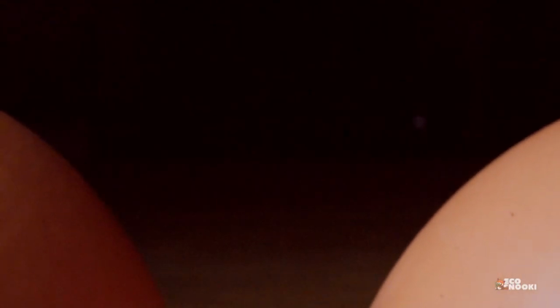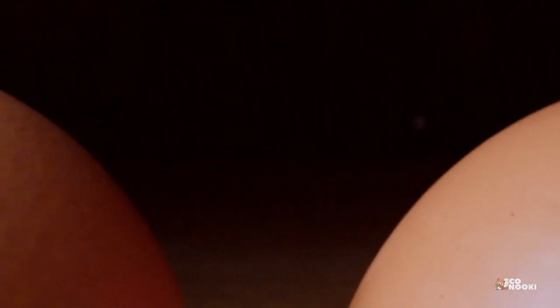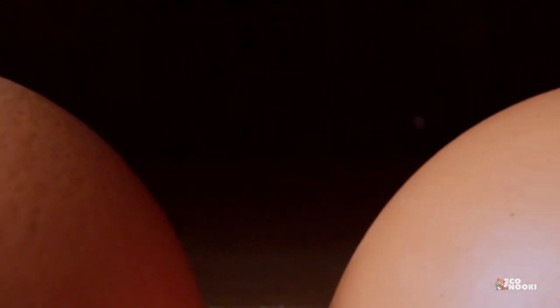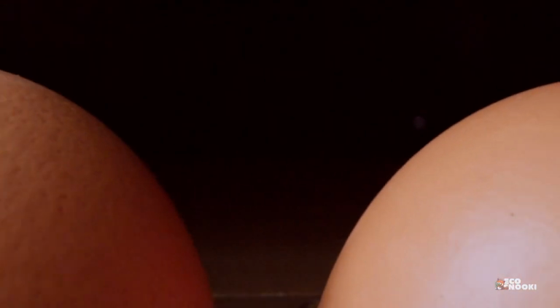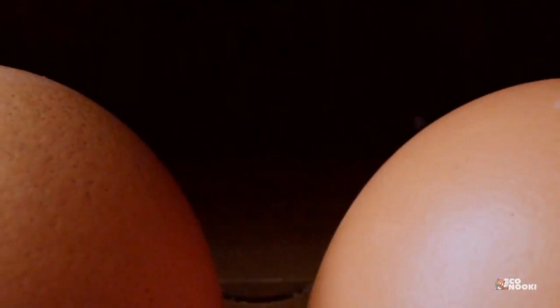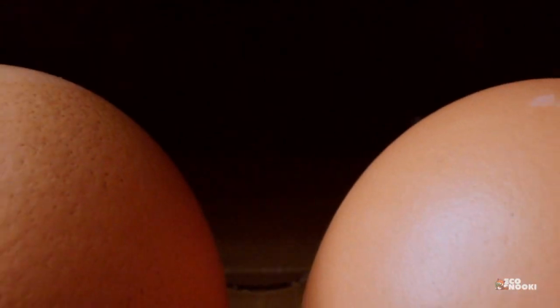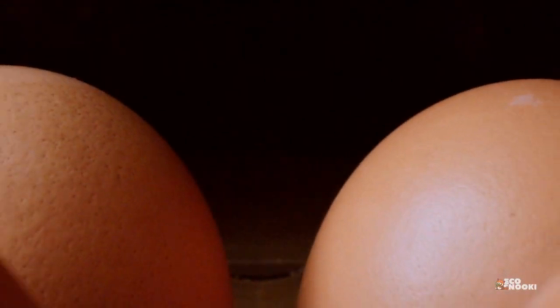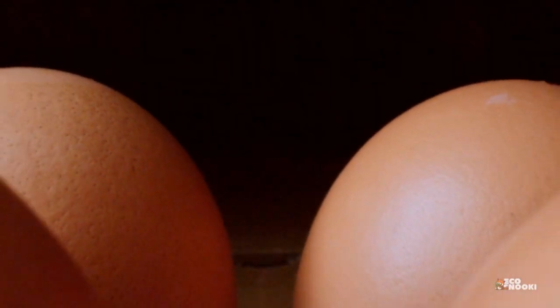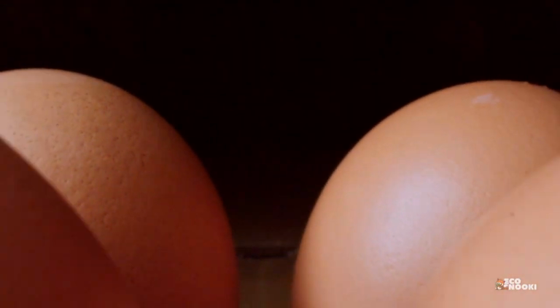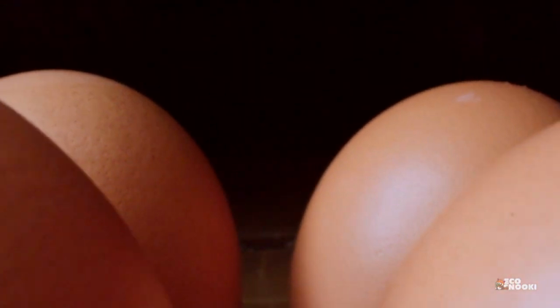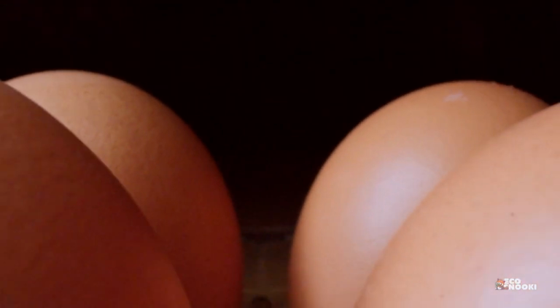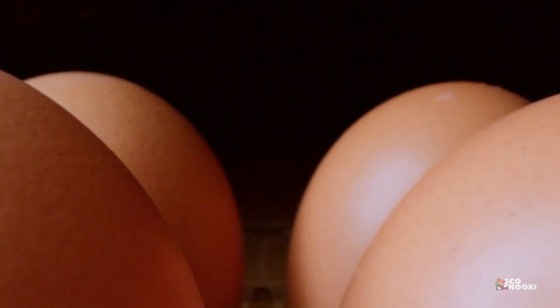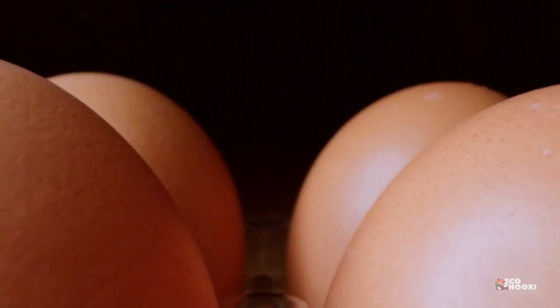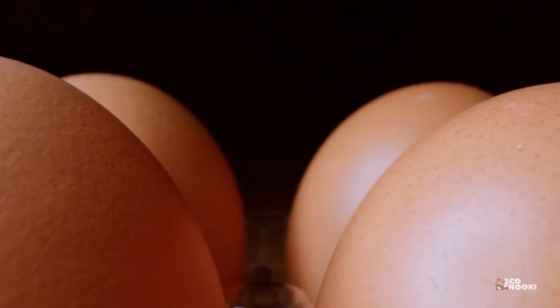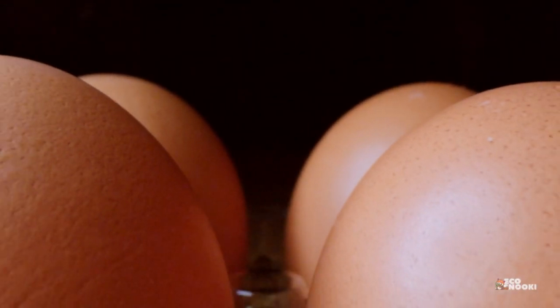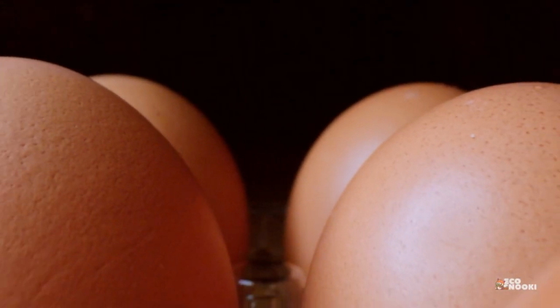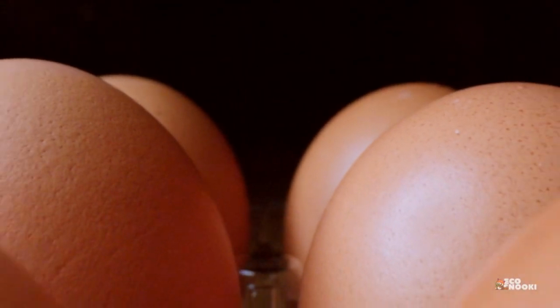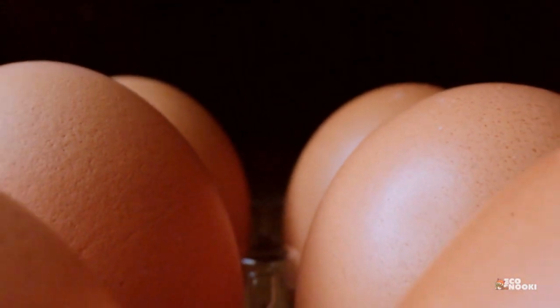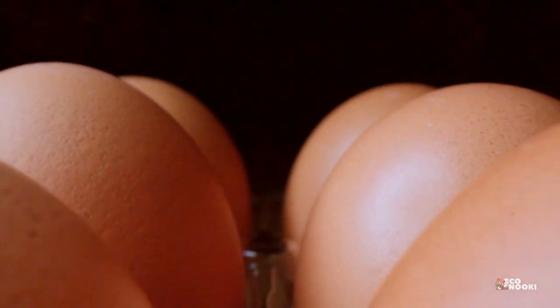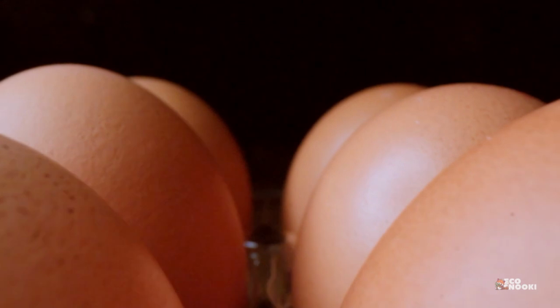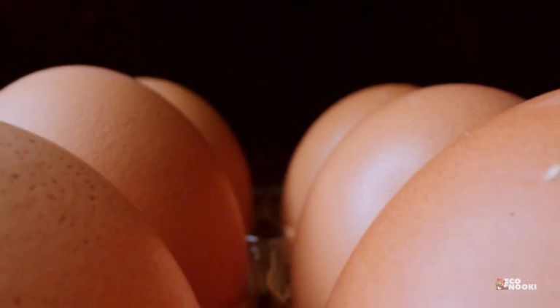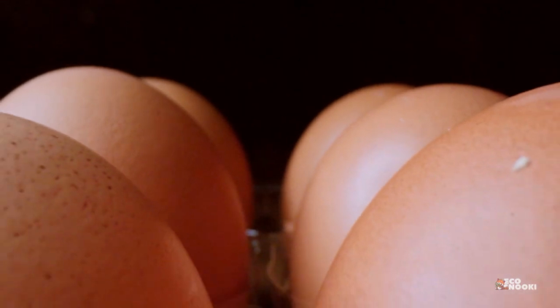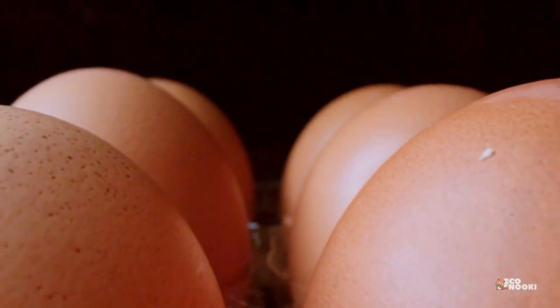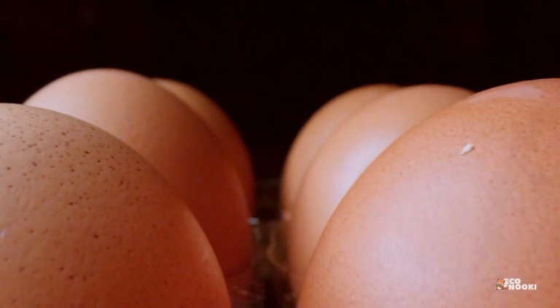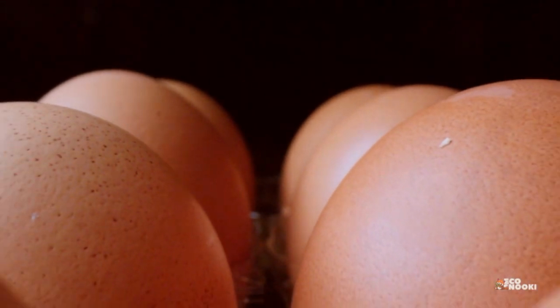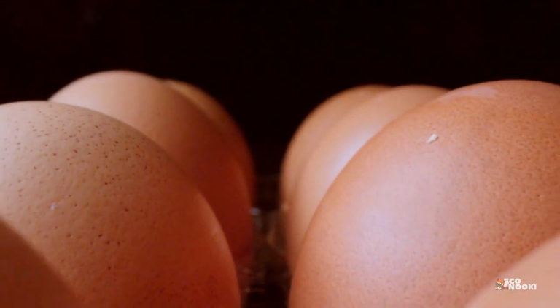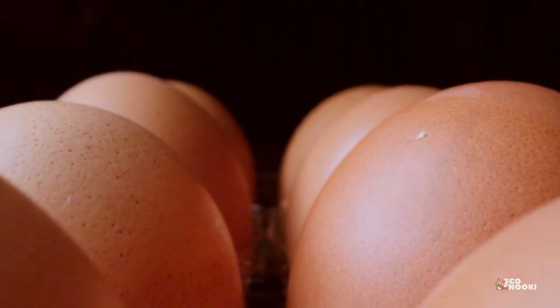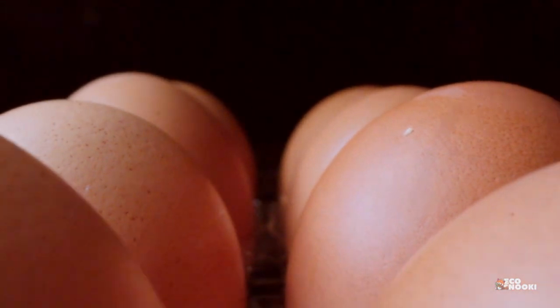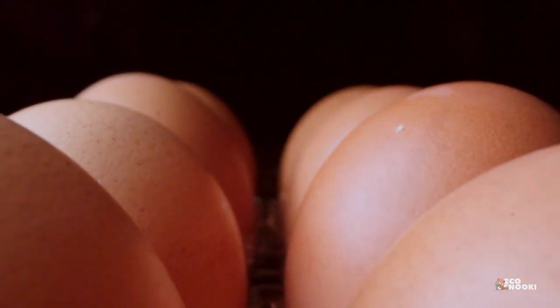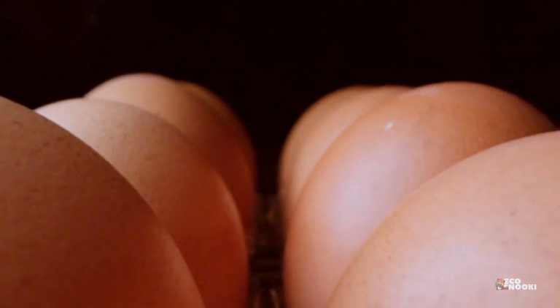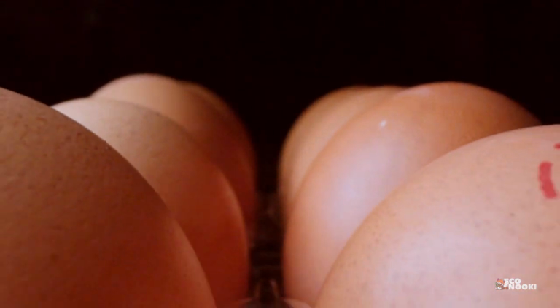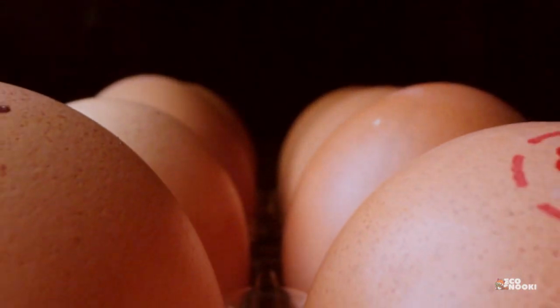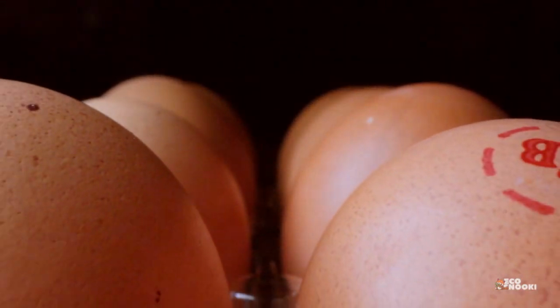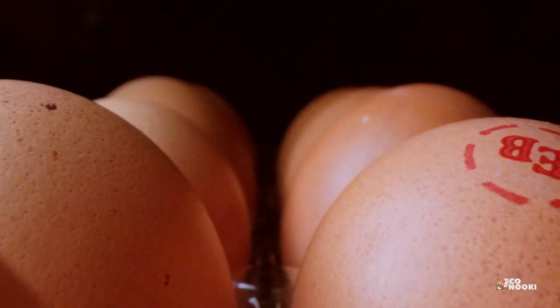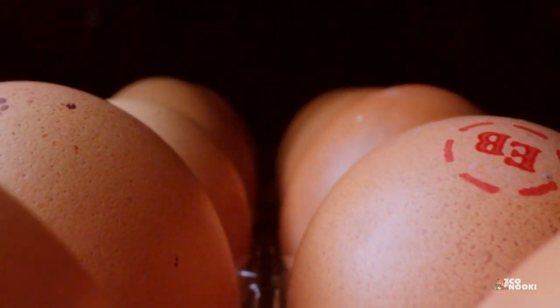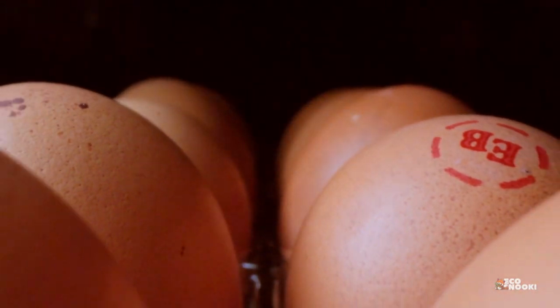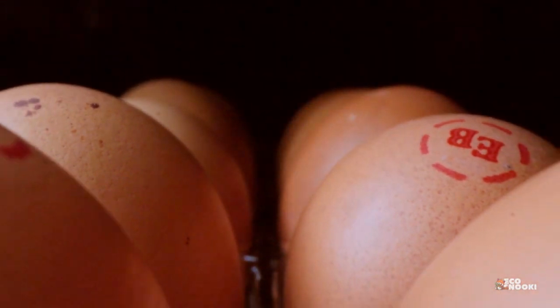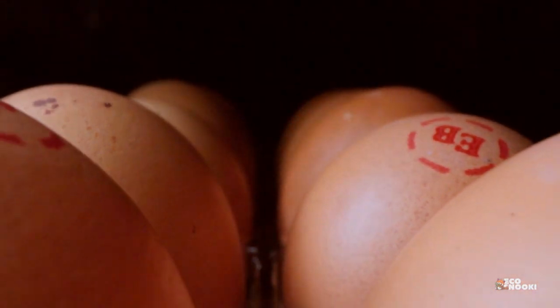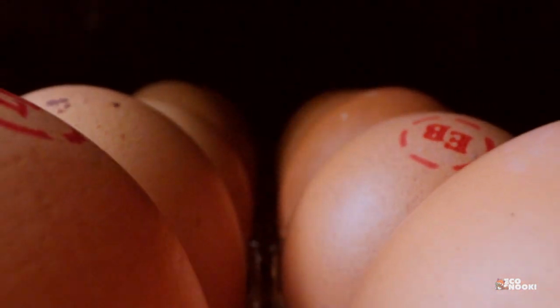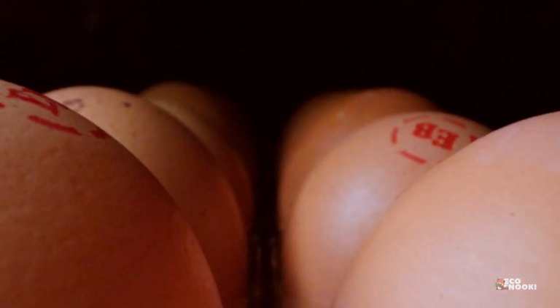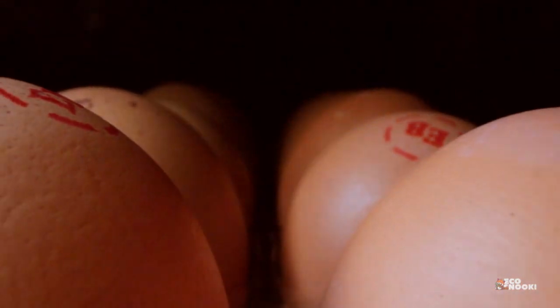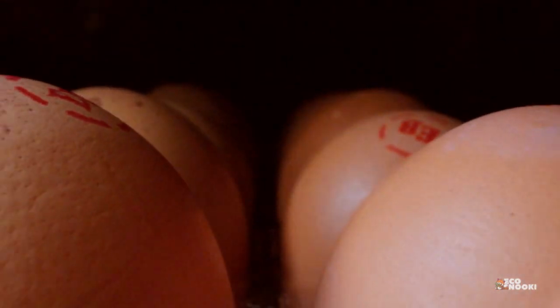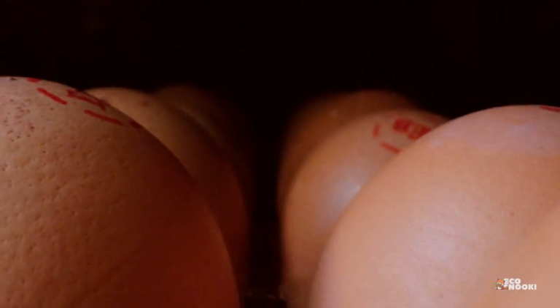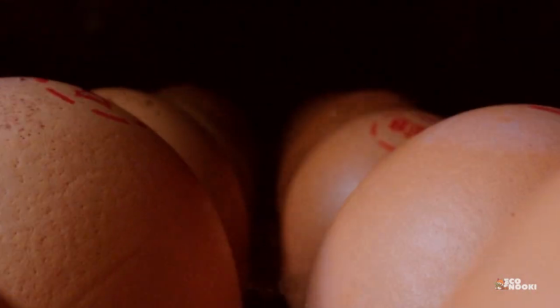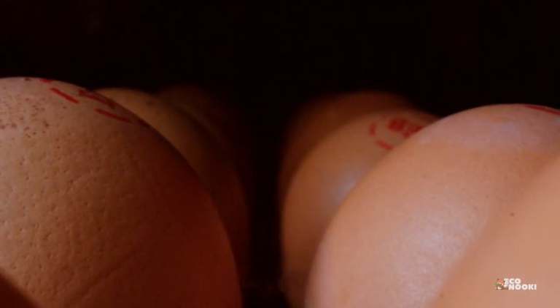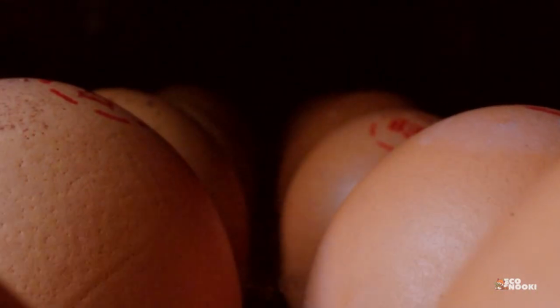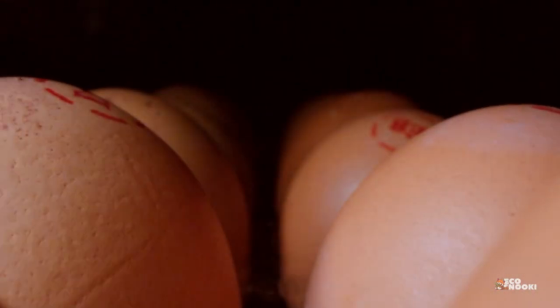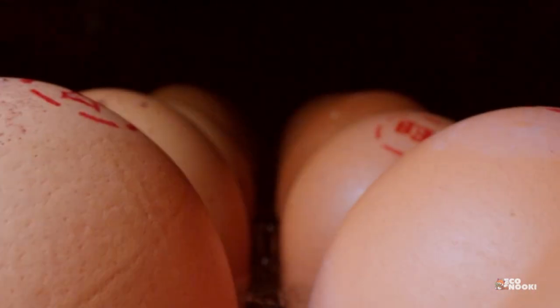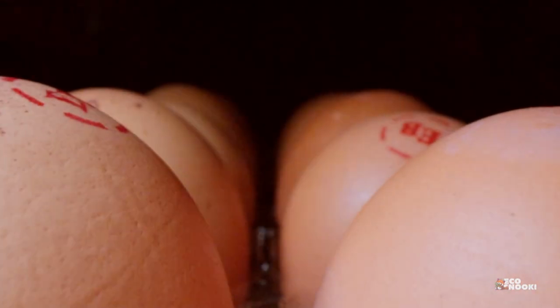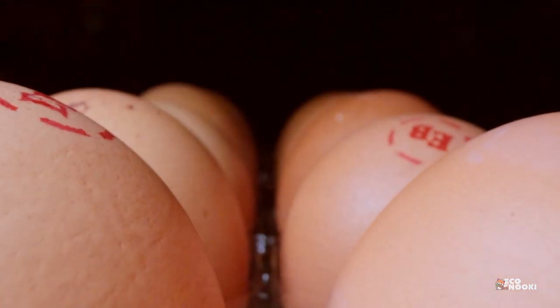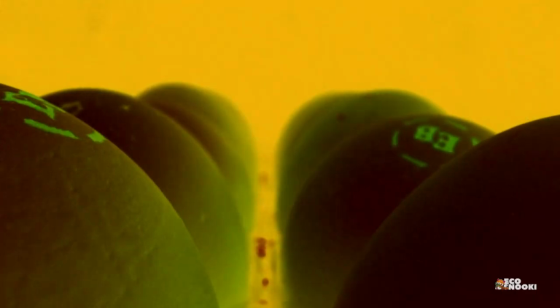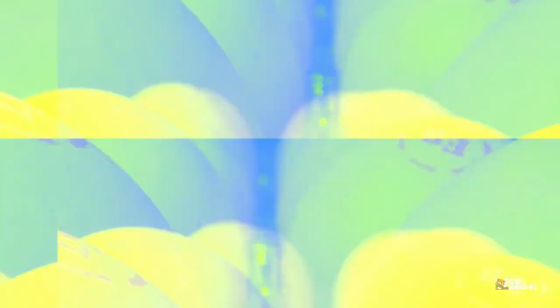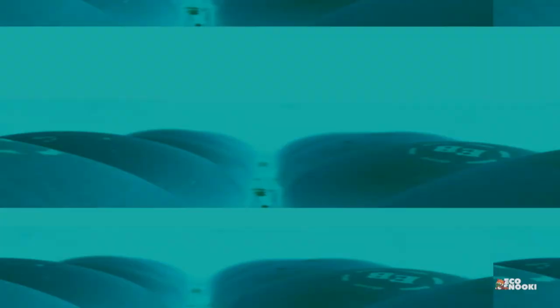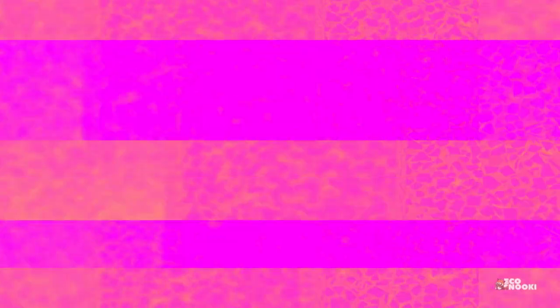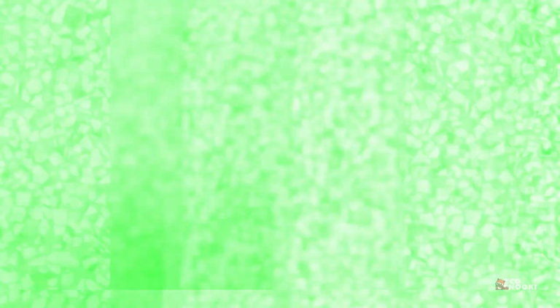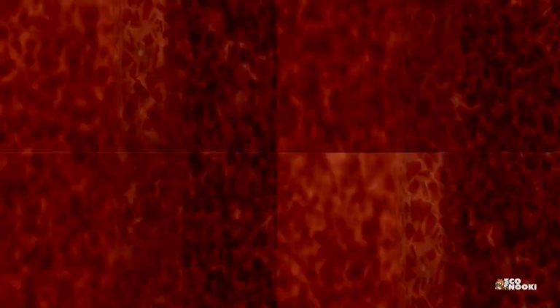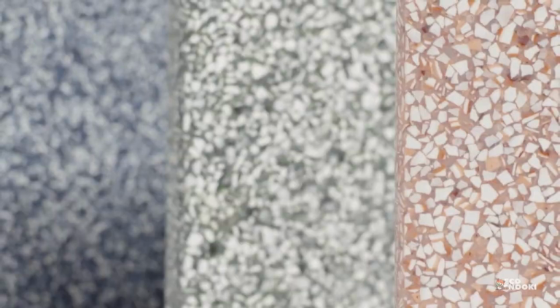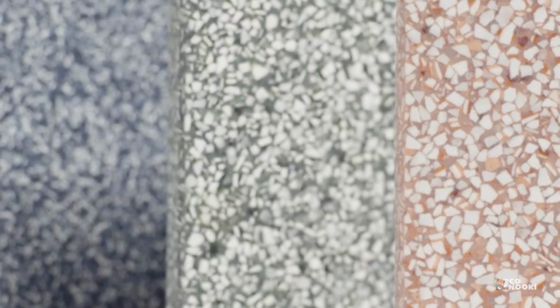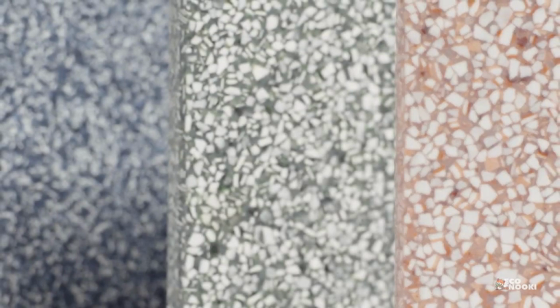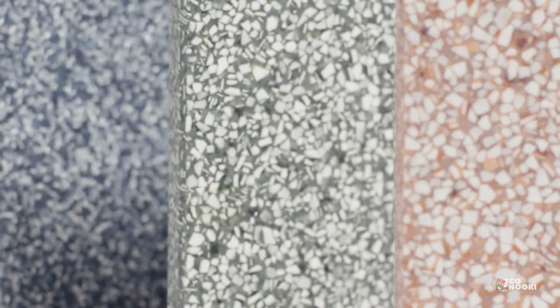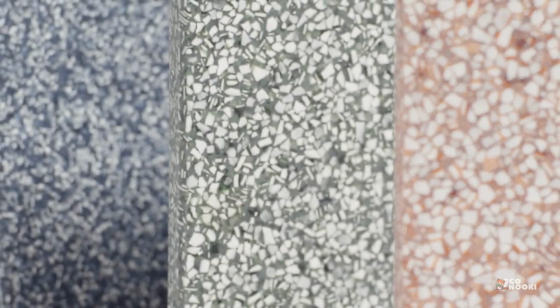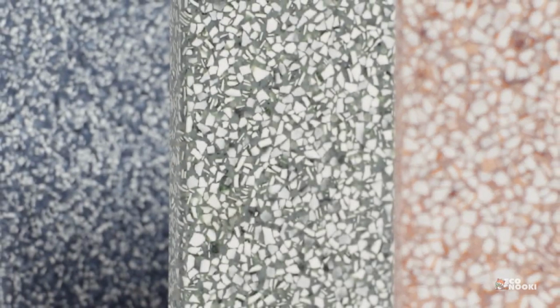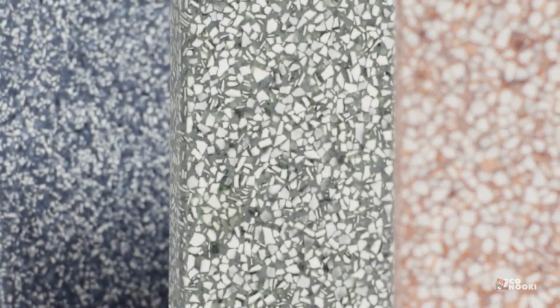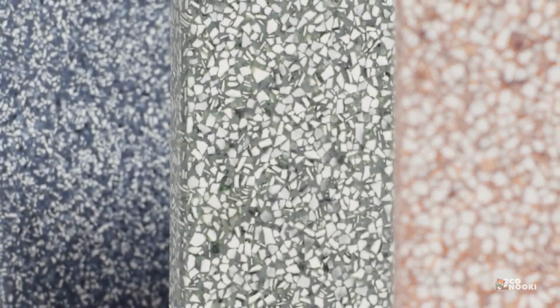Eggshells are calcium-rich, naturally UV-resistant, and most surprisingly, make gorgeous tiles.